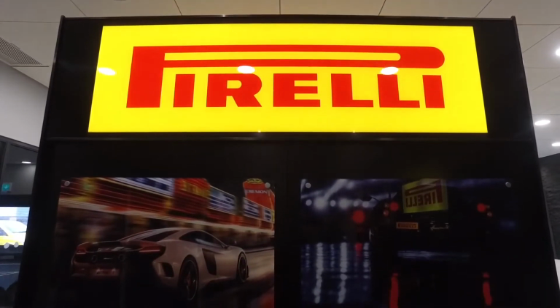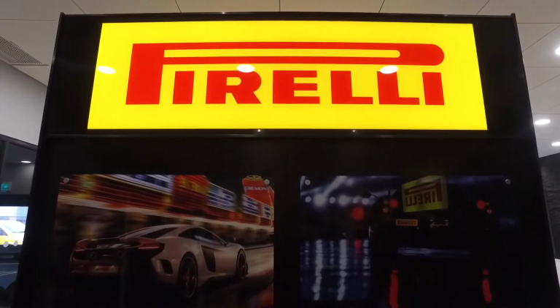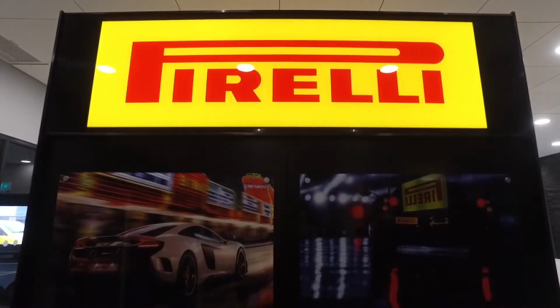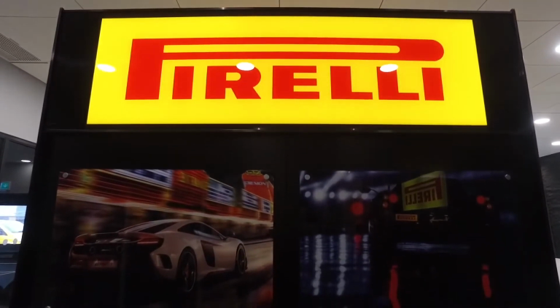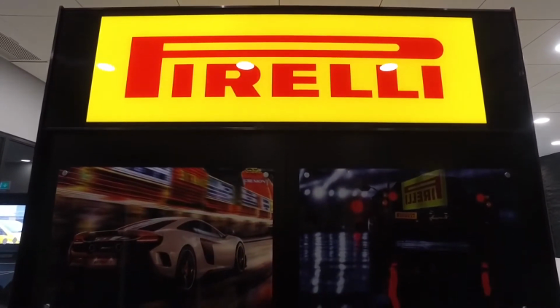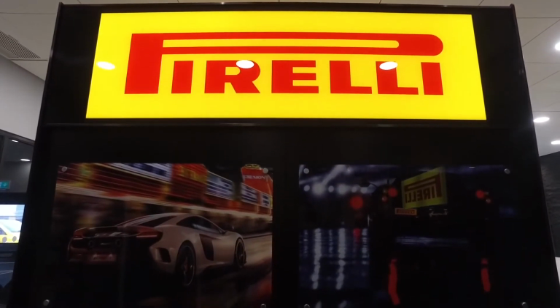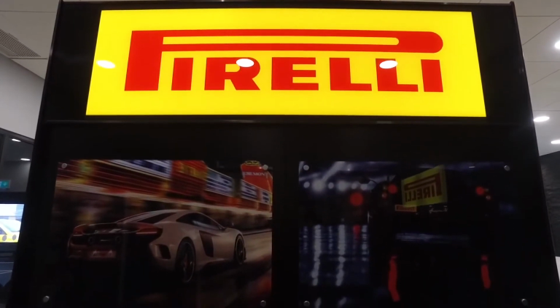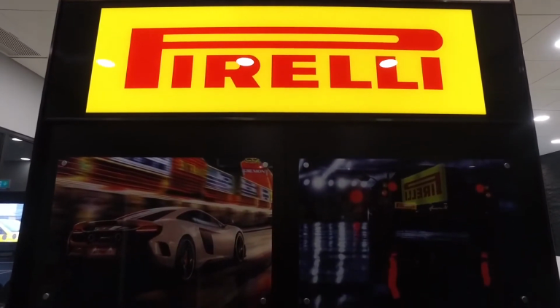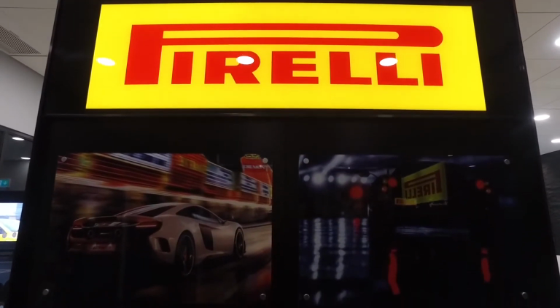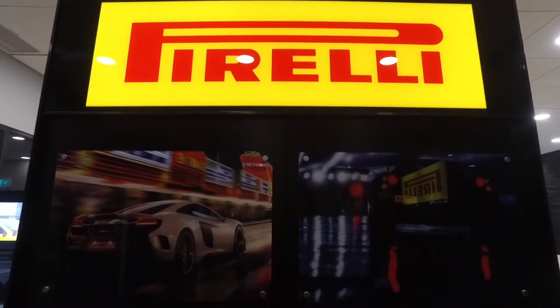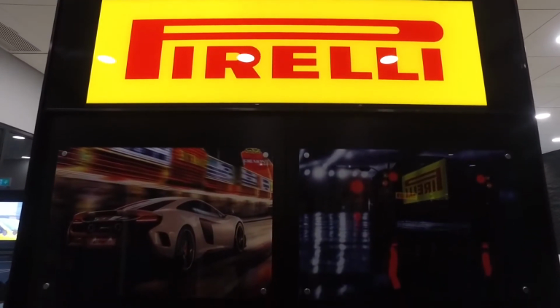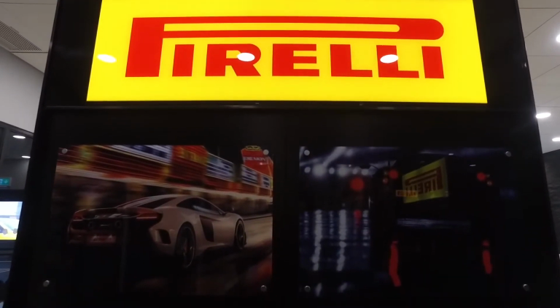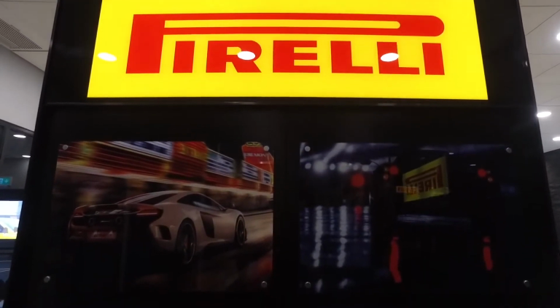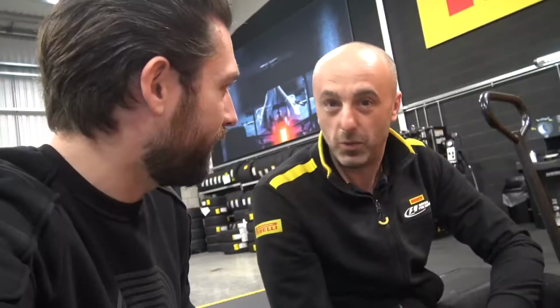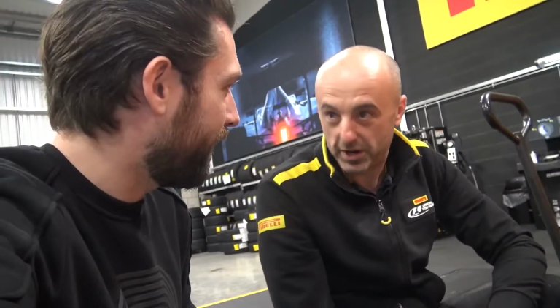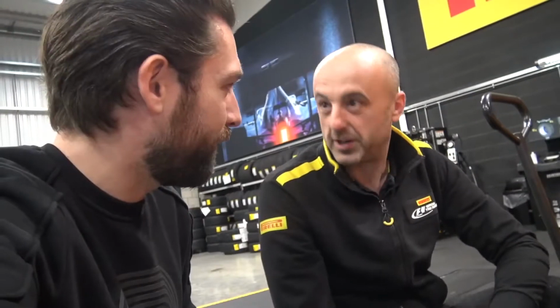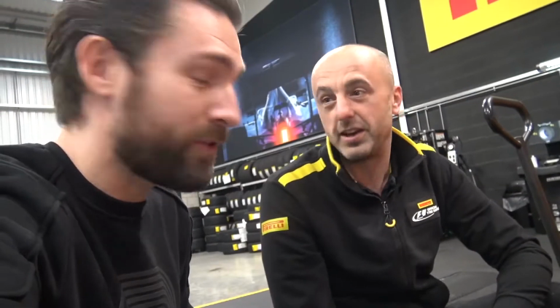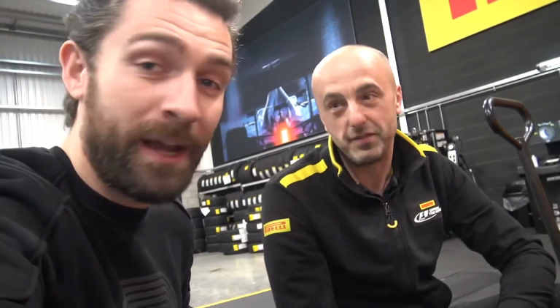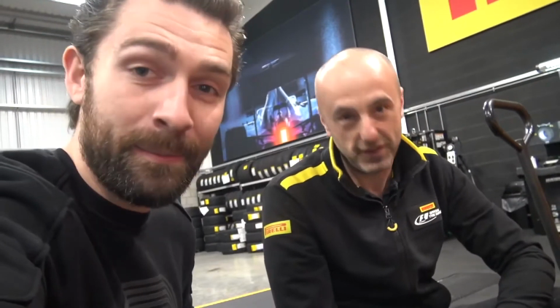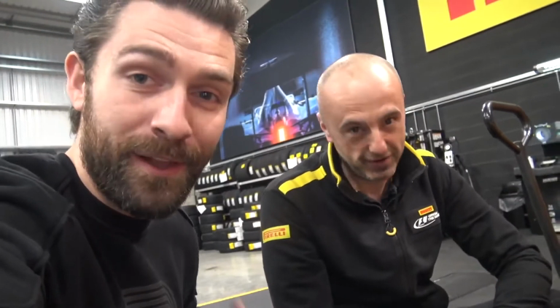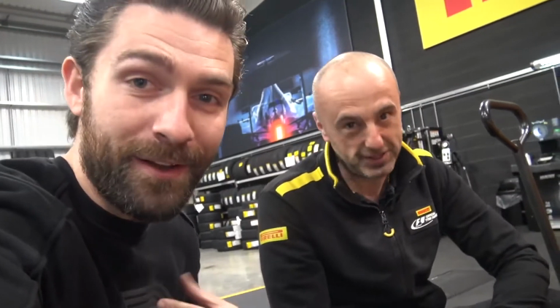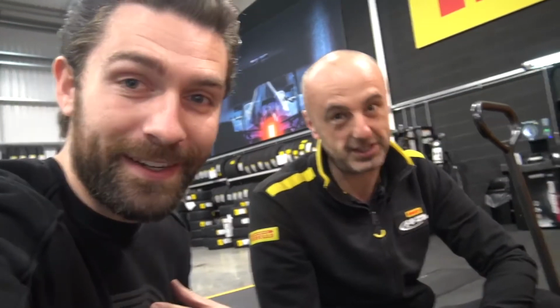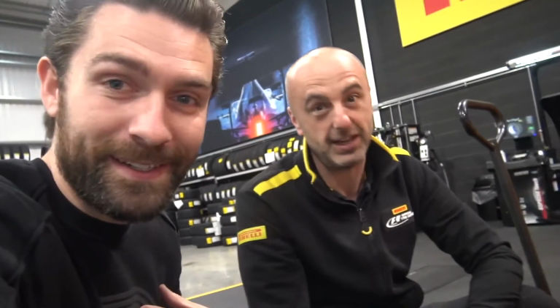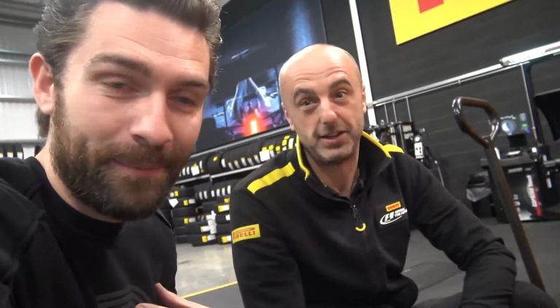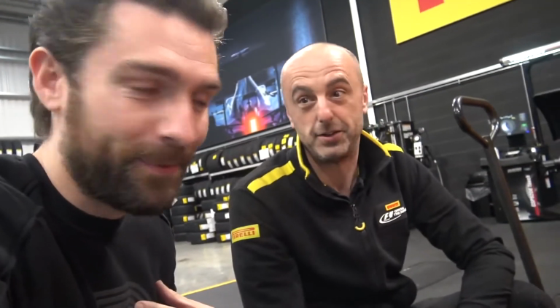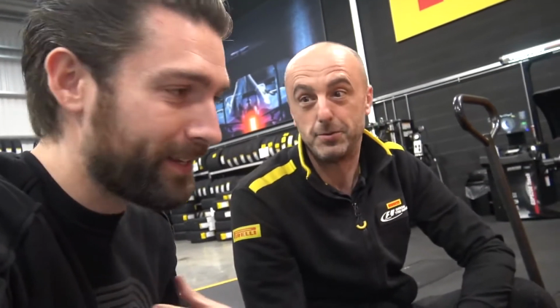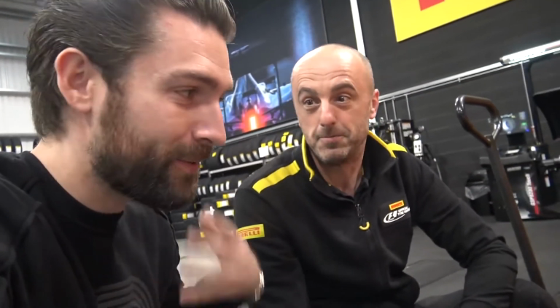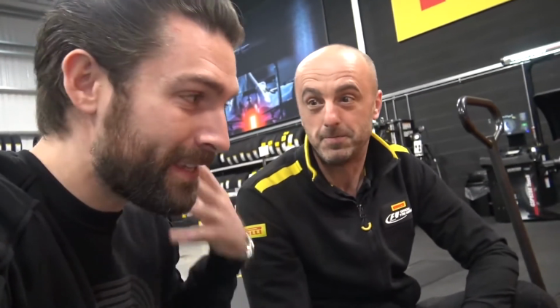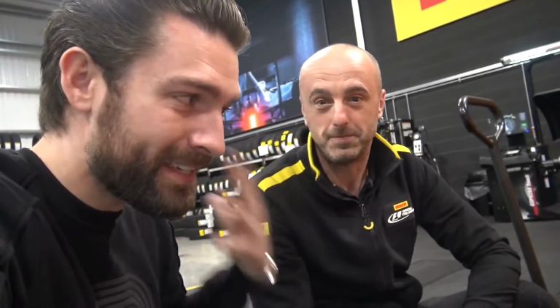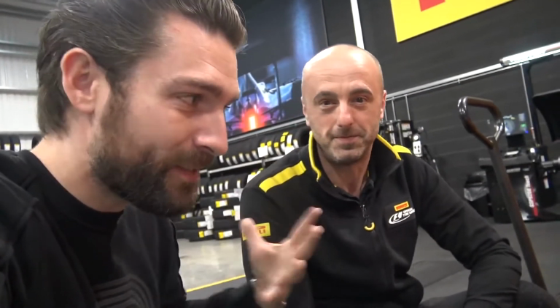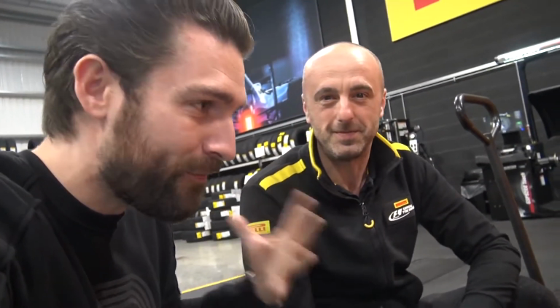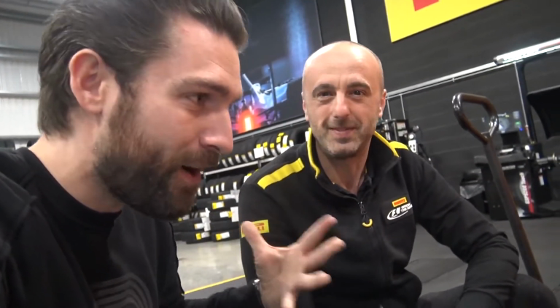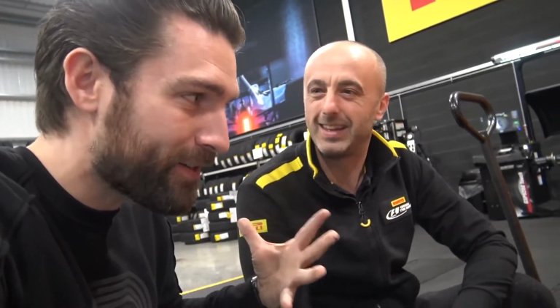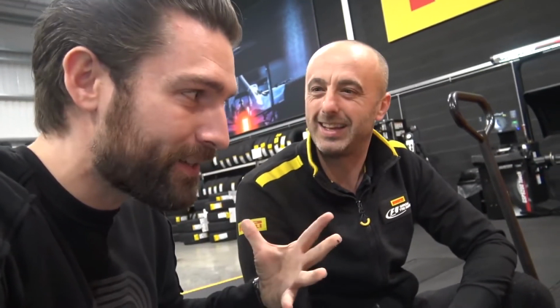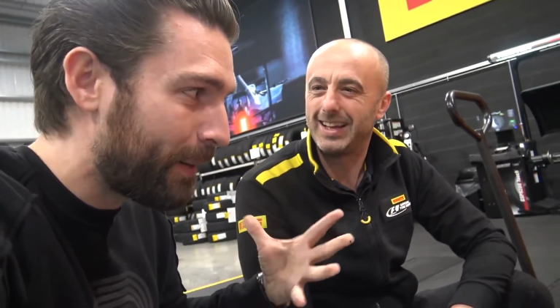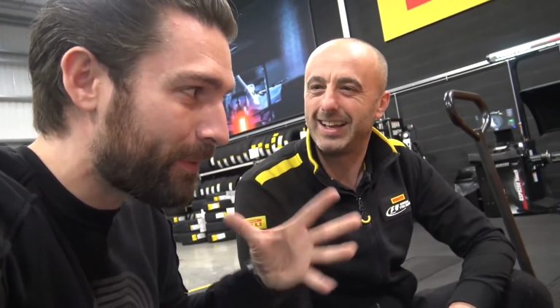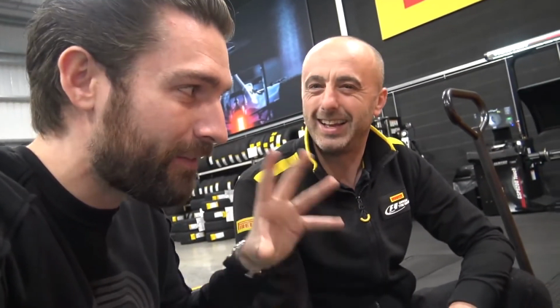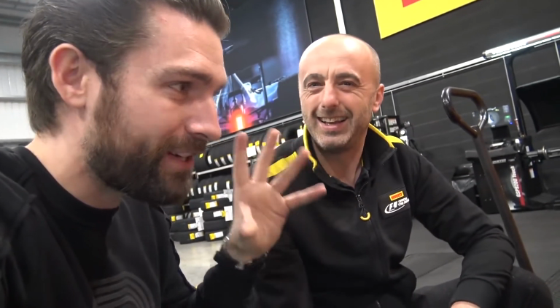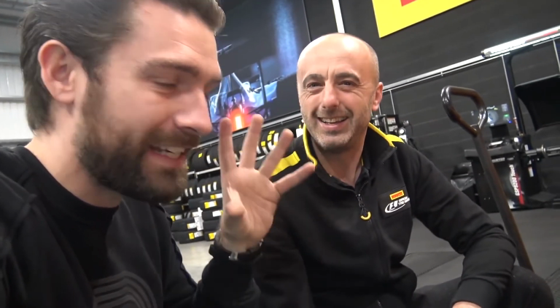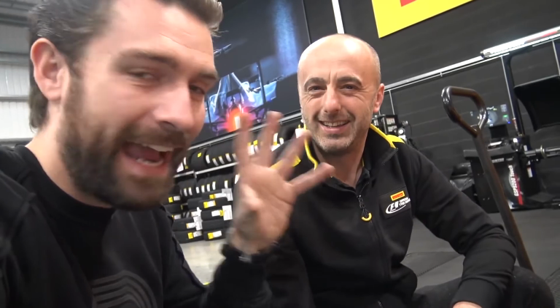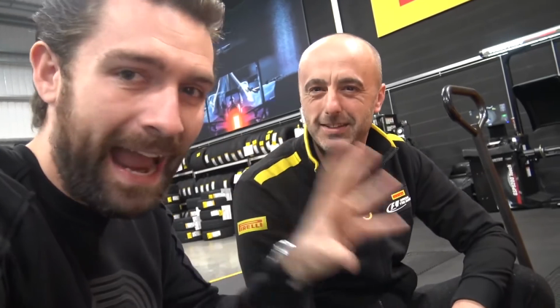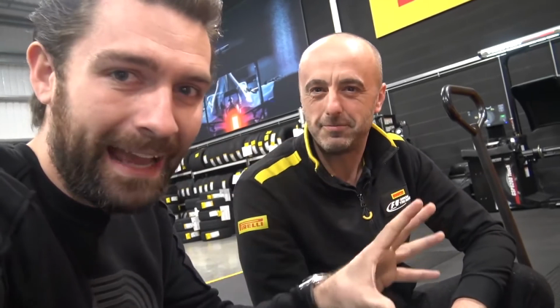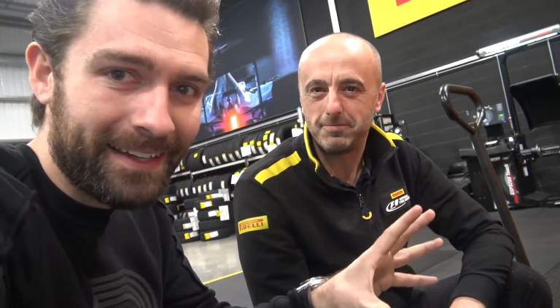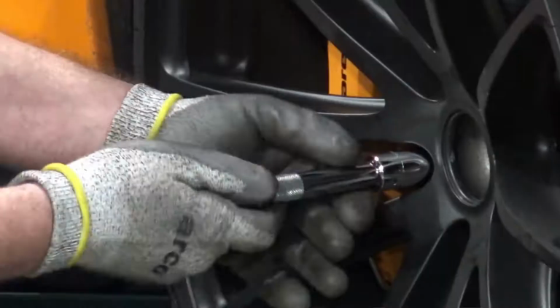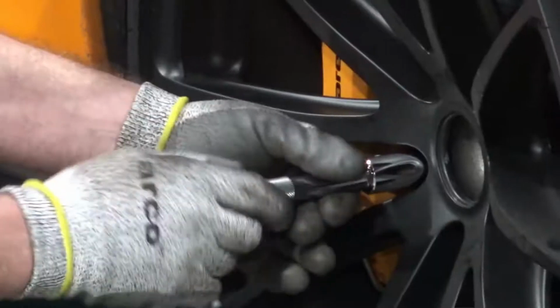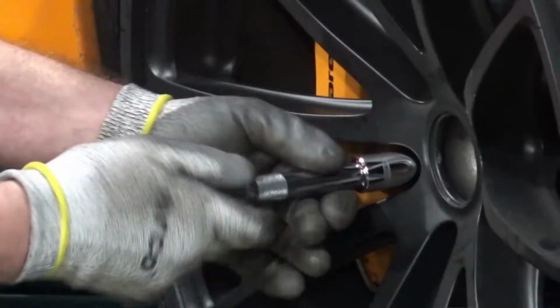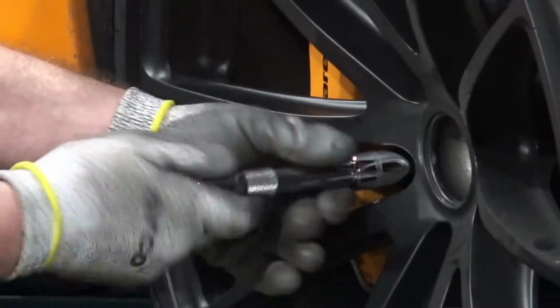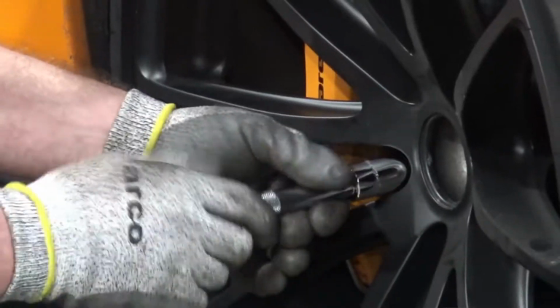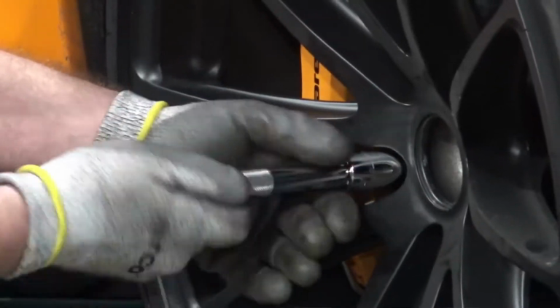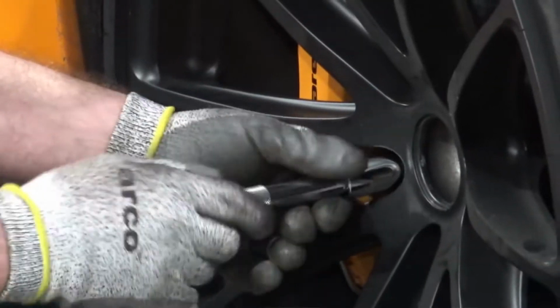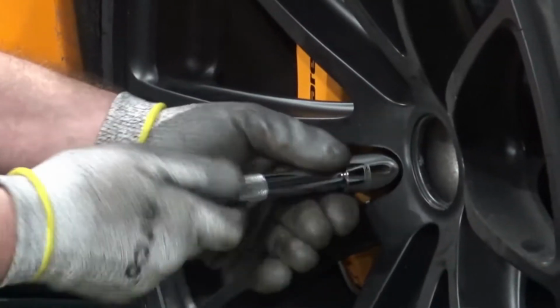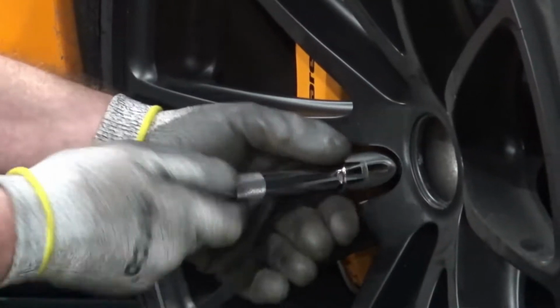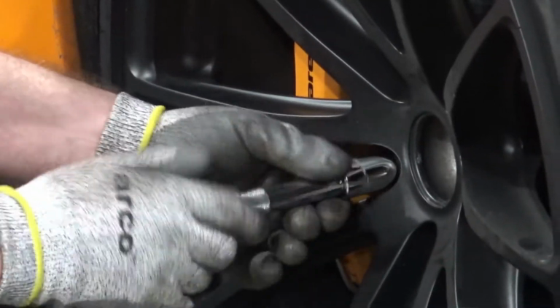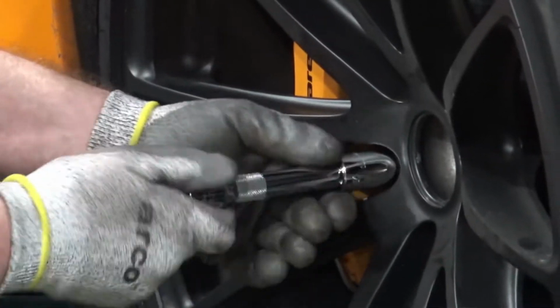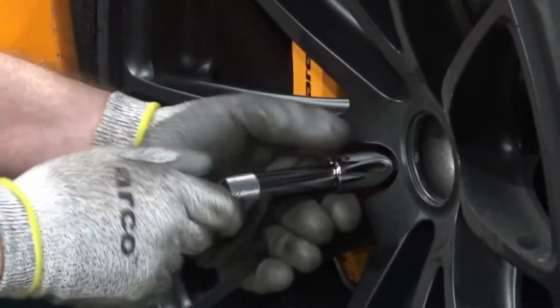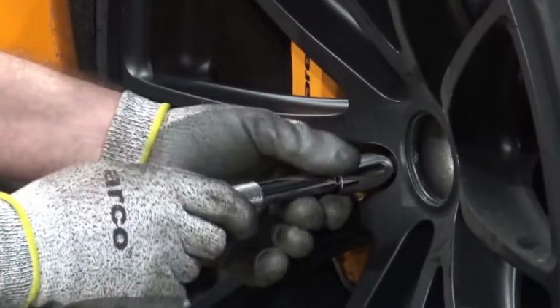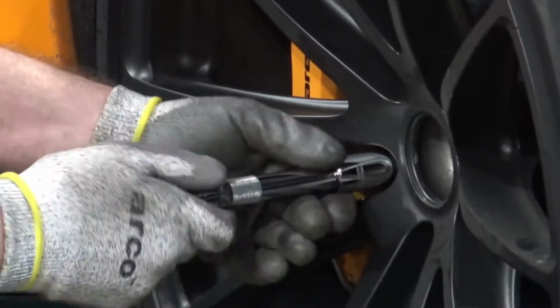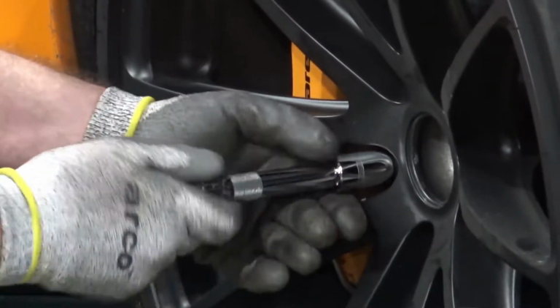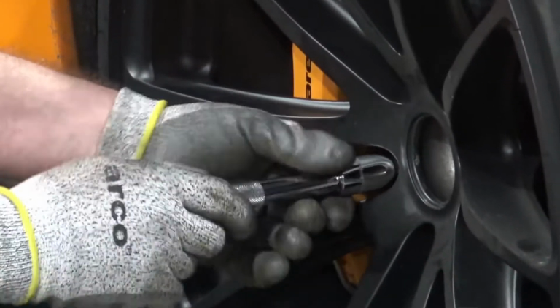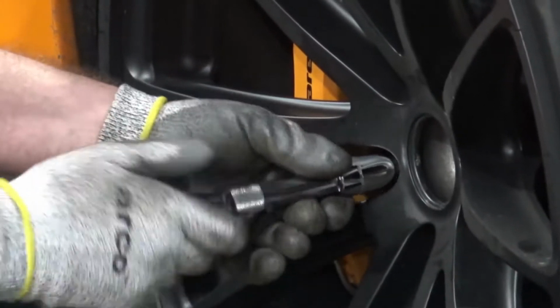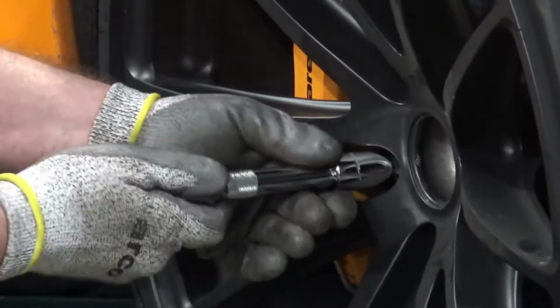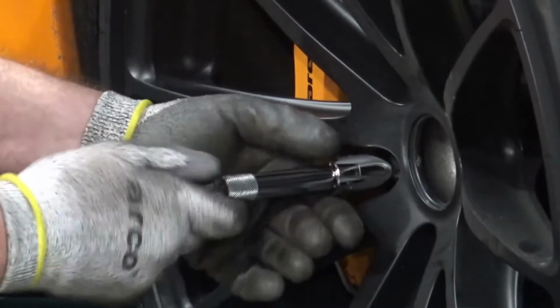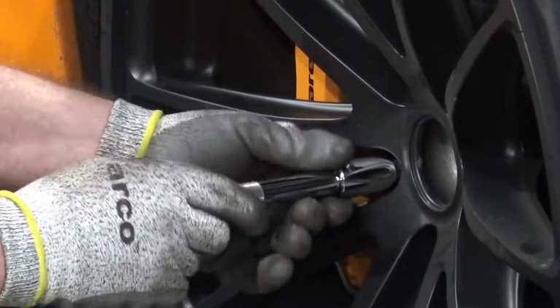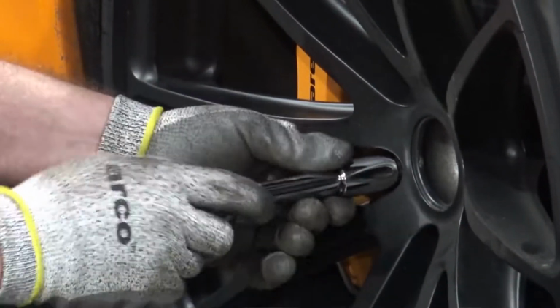We are getting technical right now because I'm learning something — this is the first time that I've actually had the wheels and the tyres off the LT.